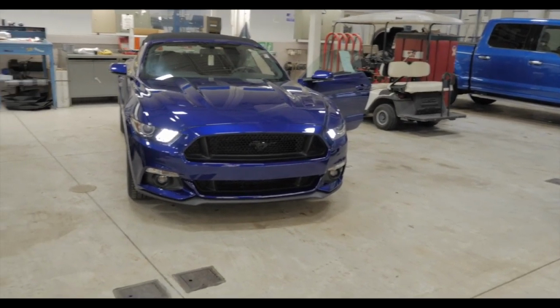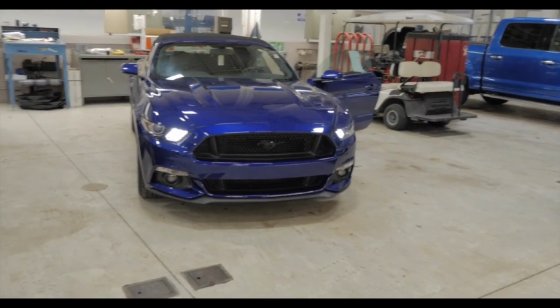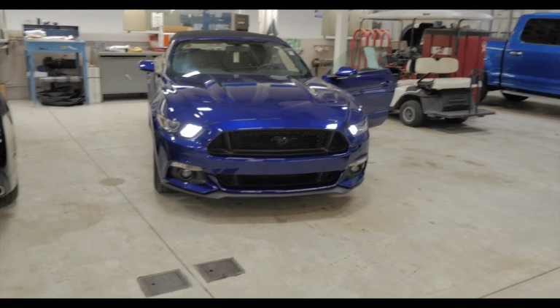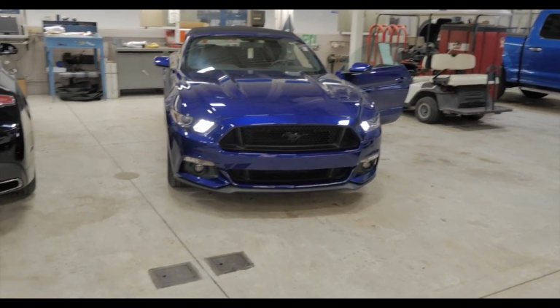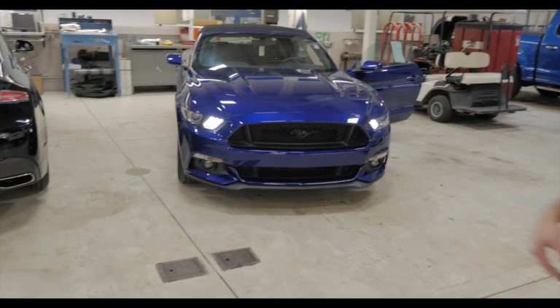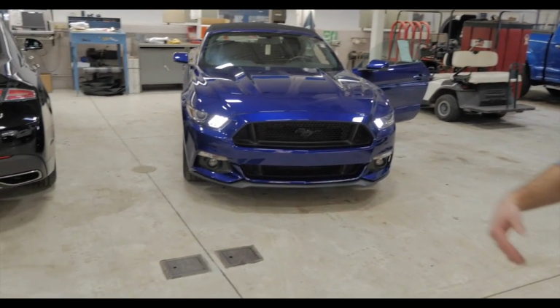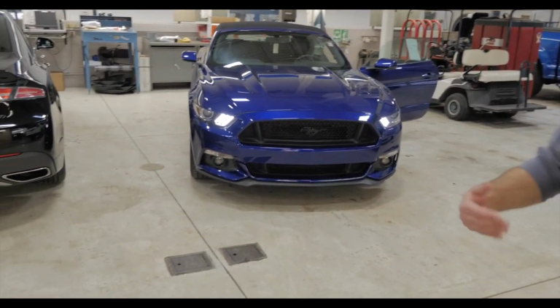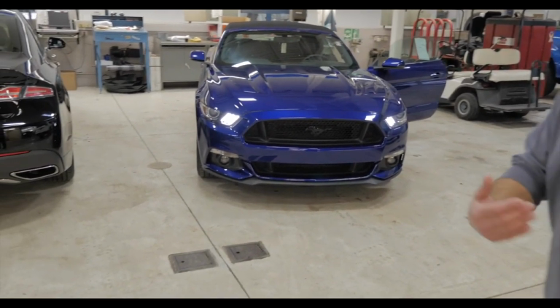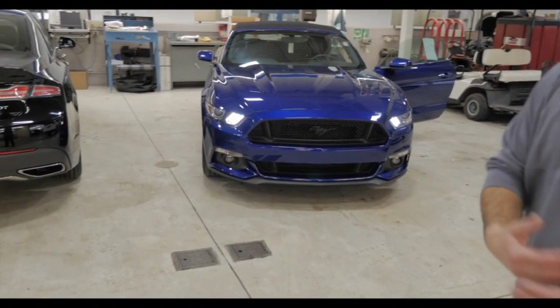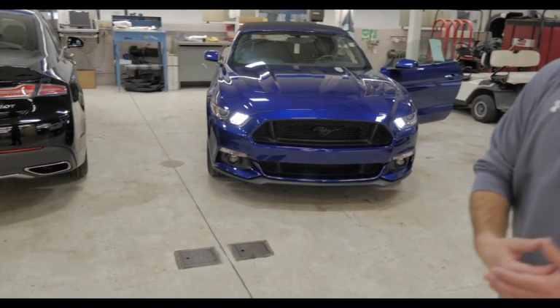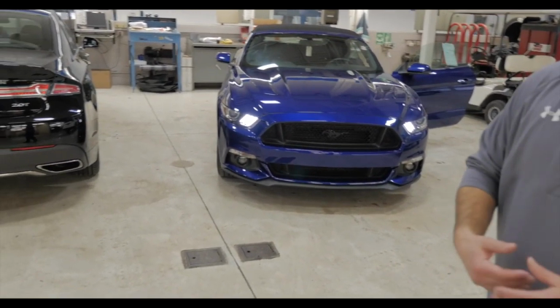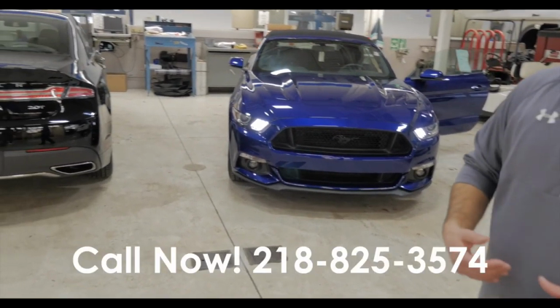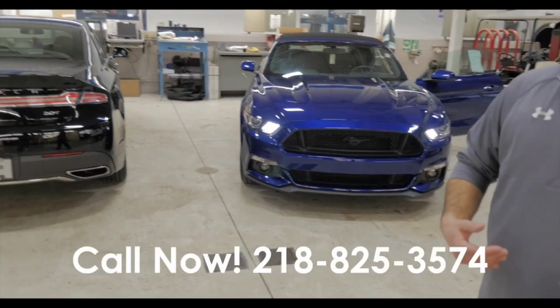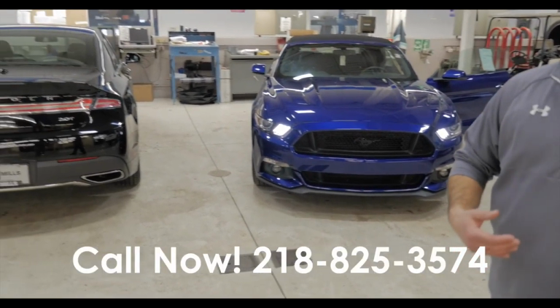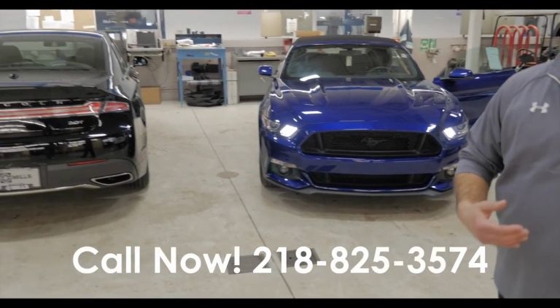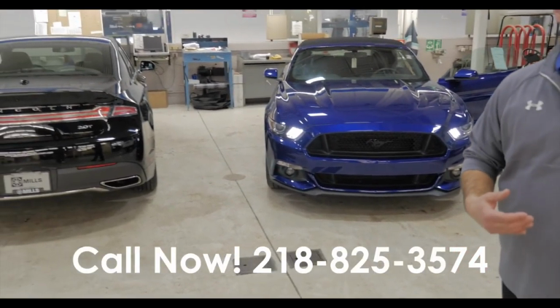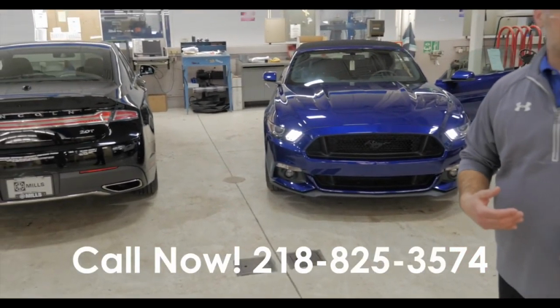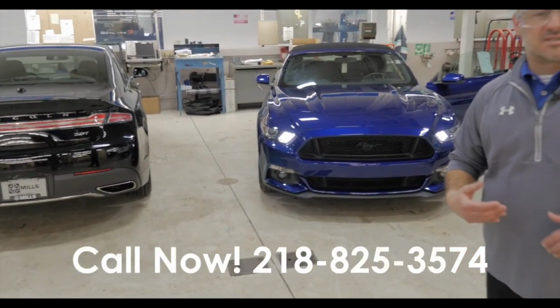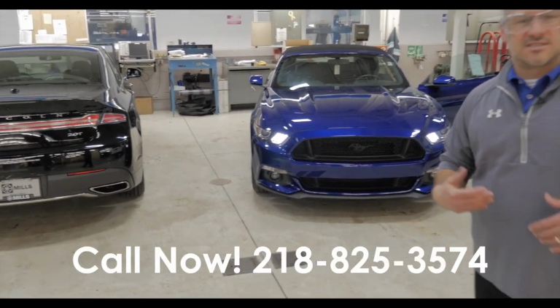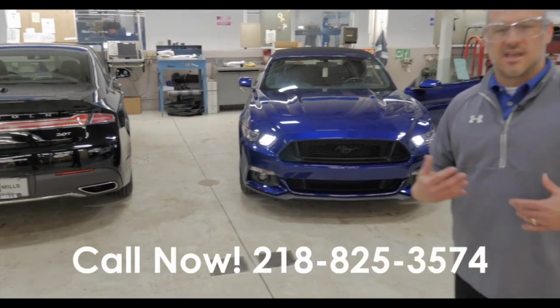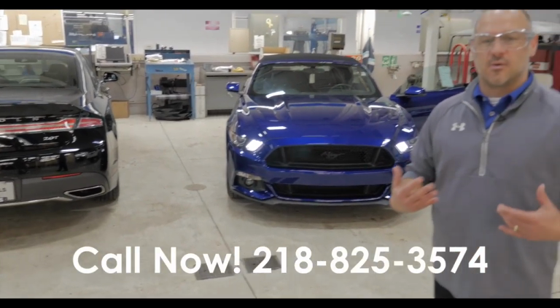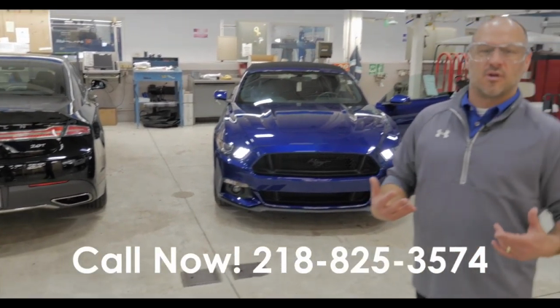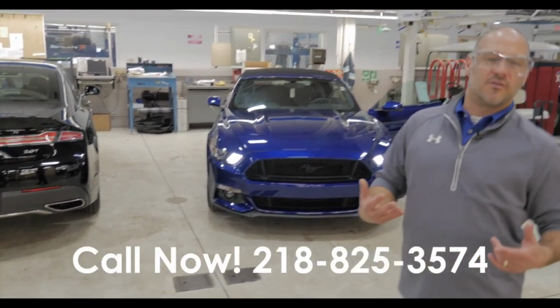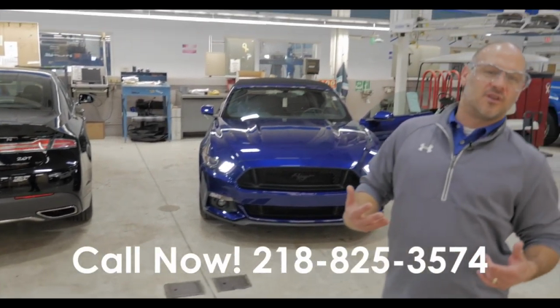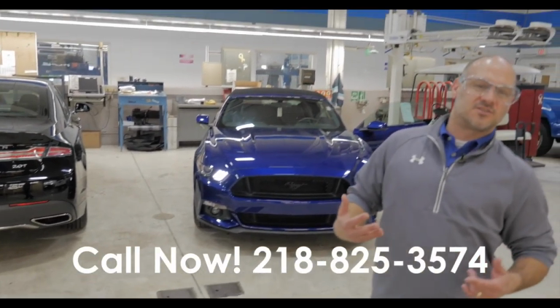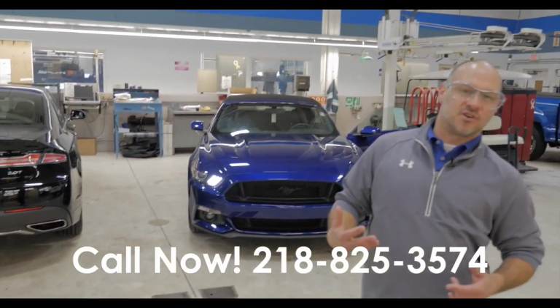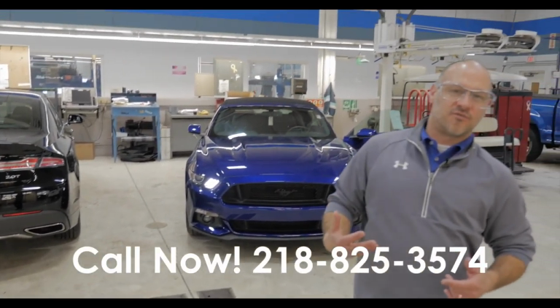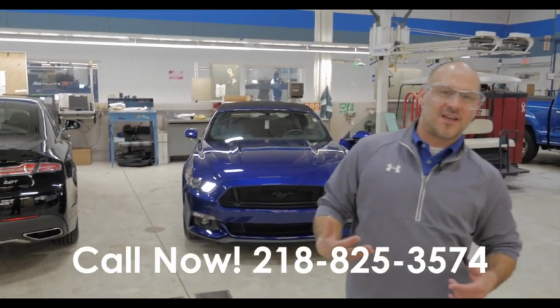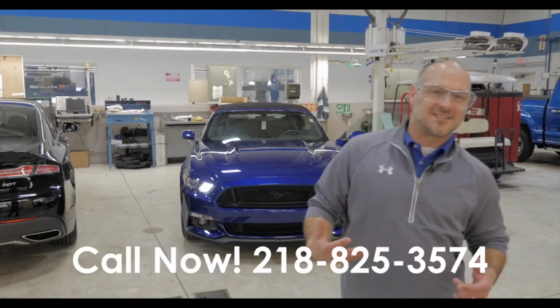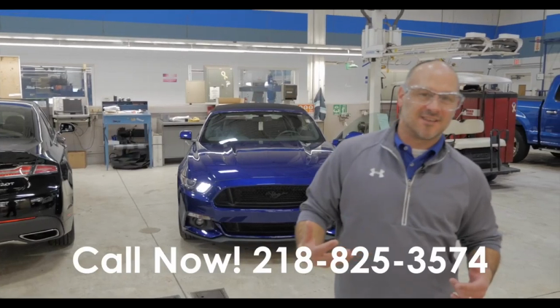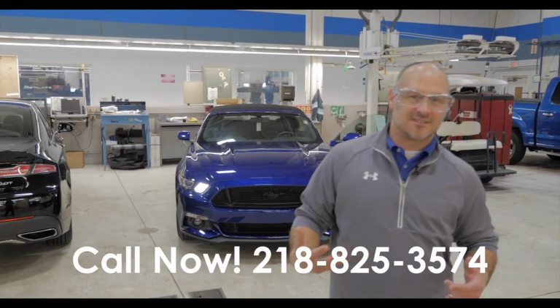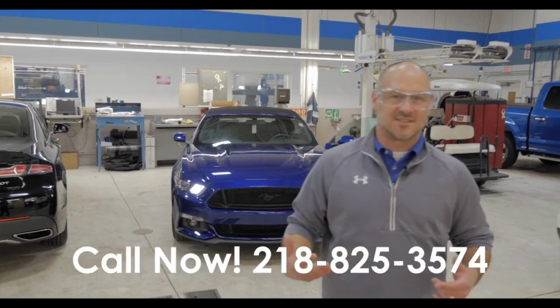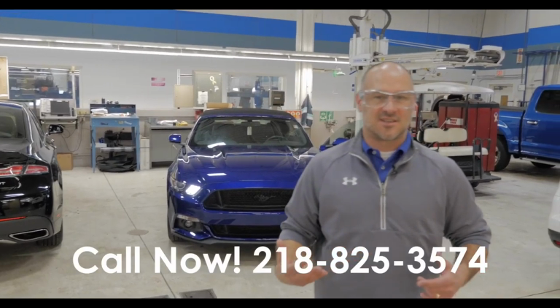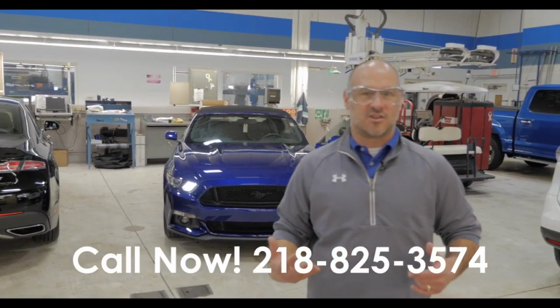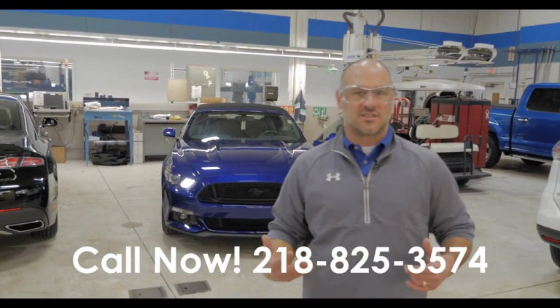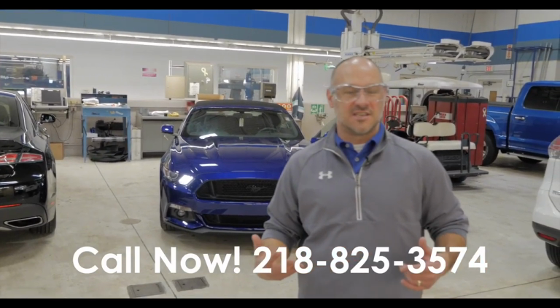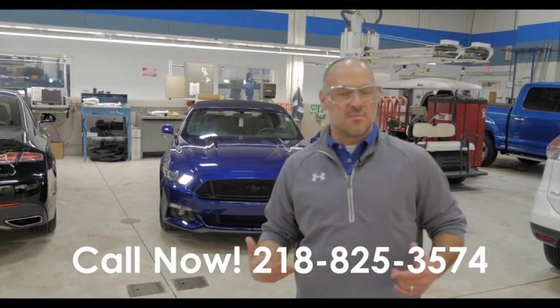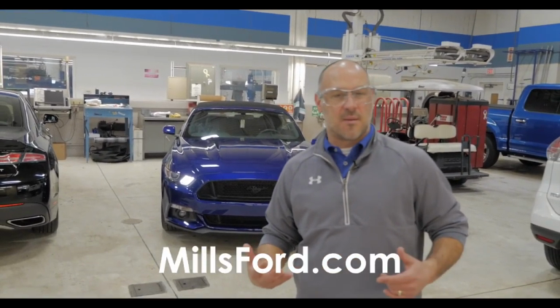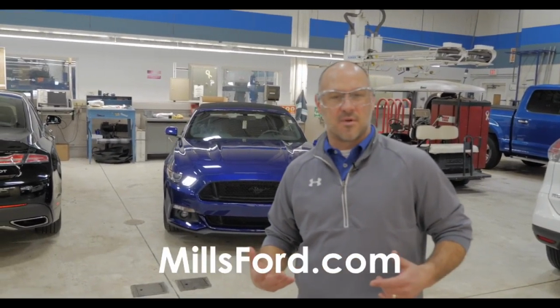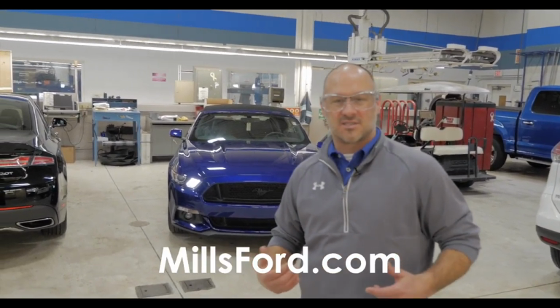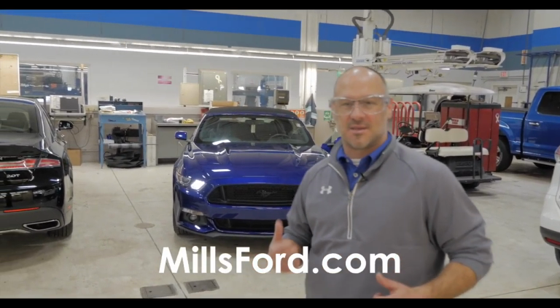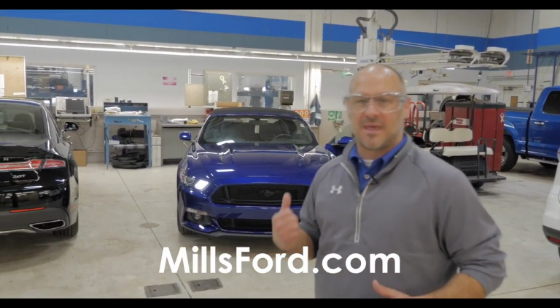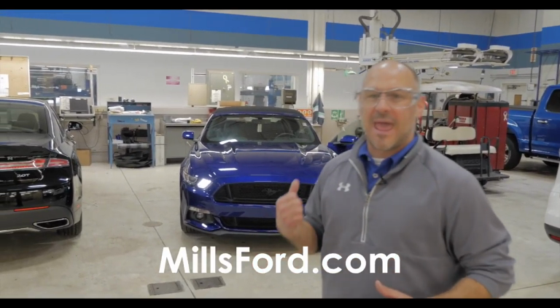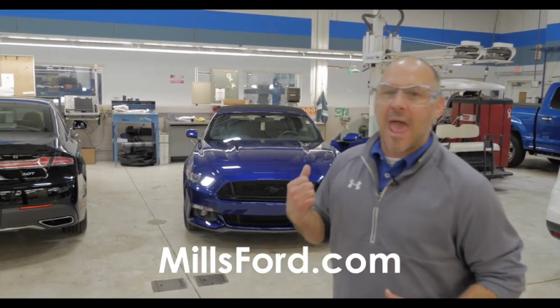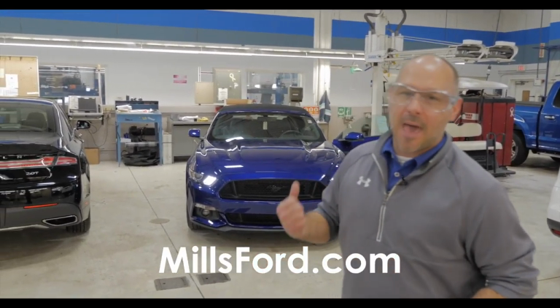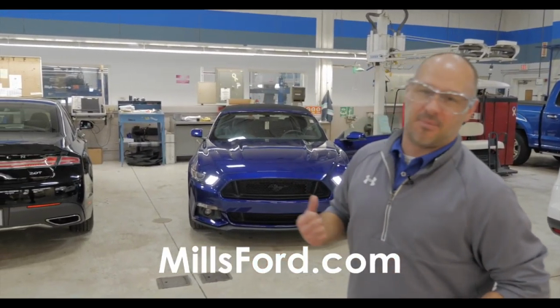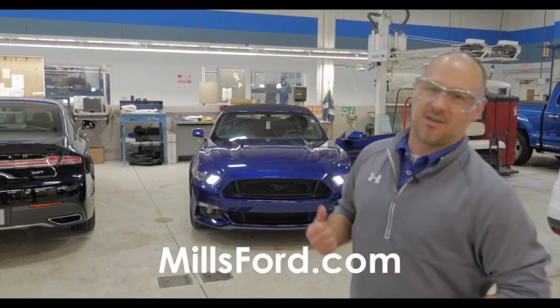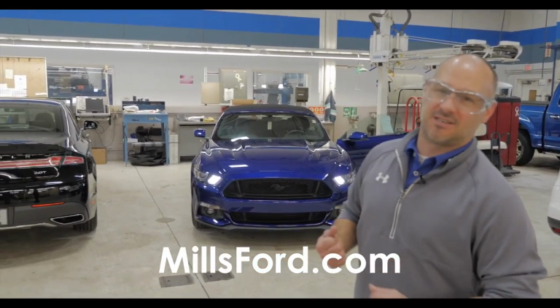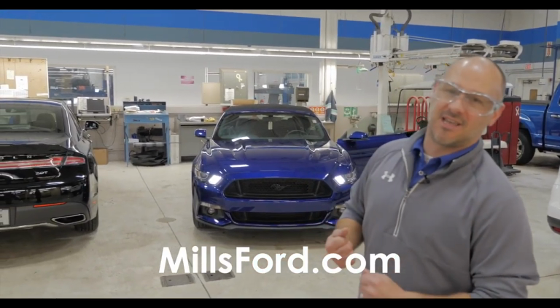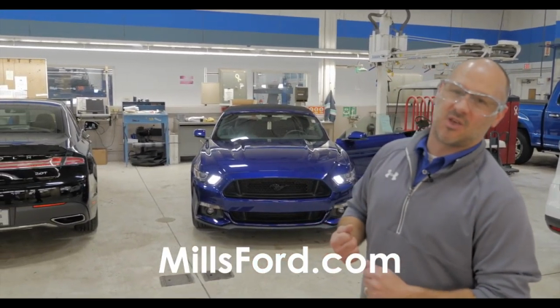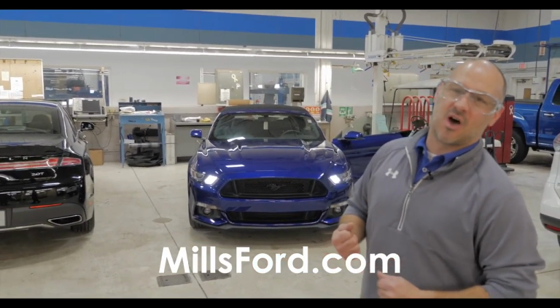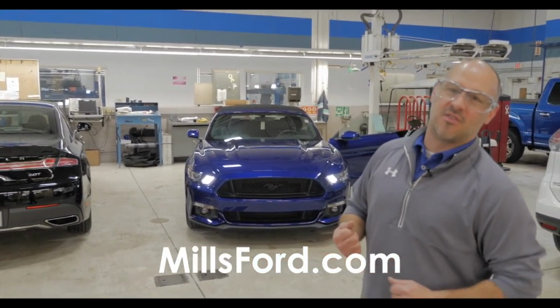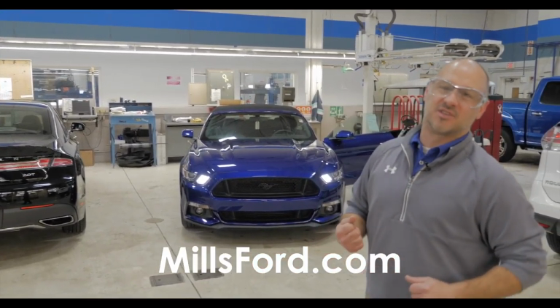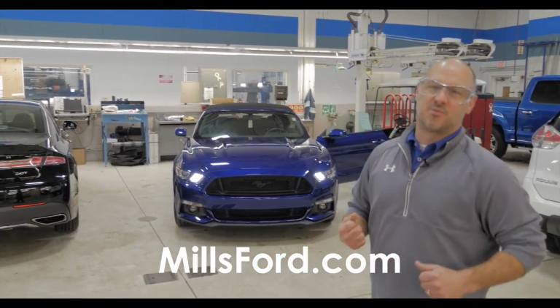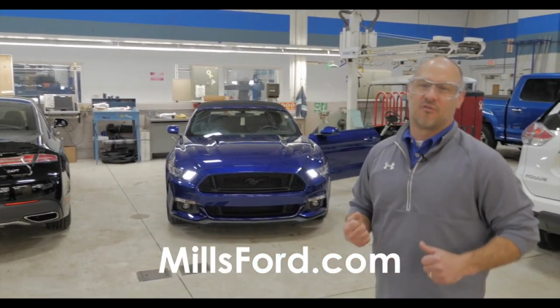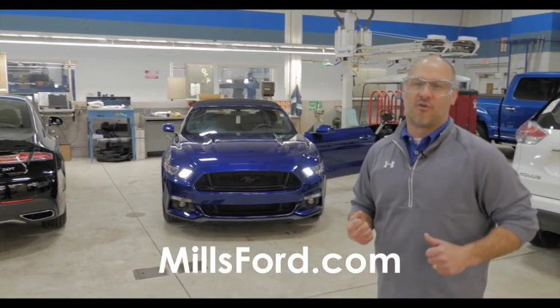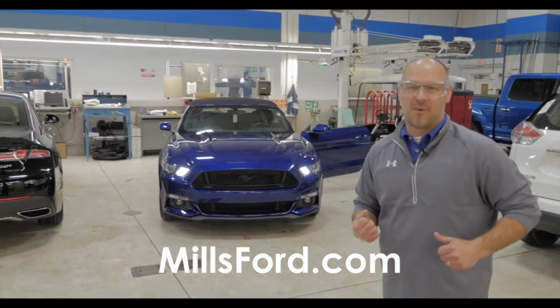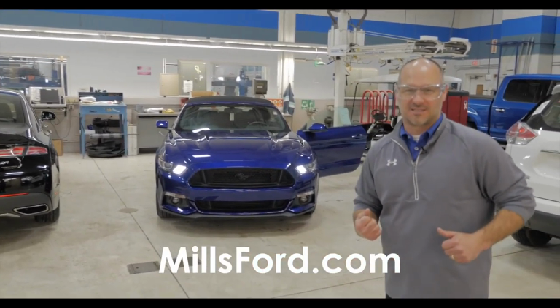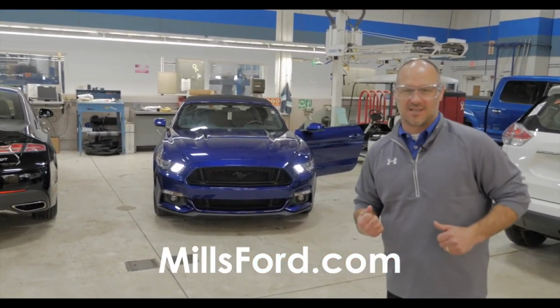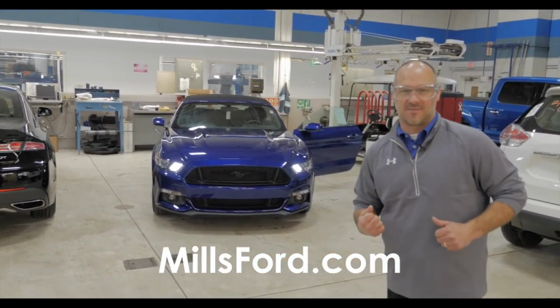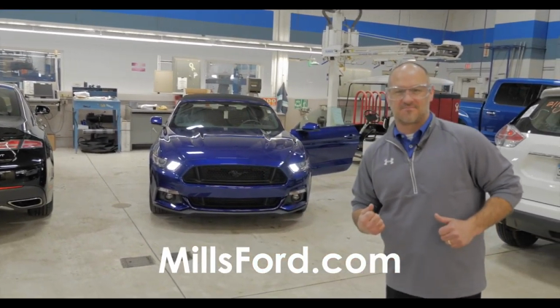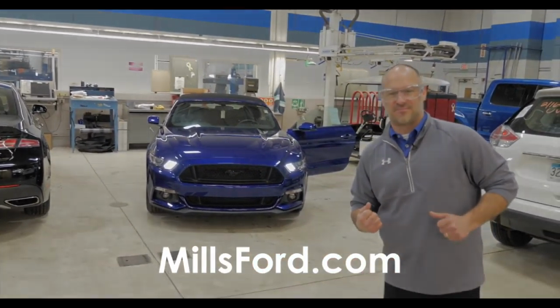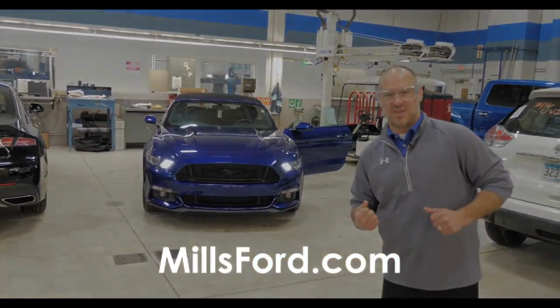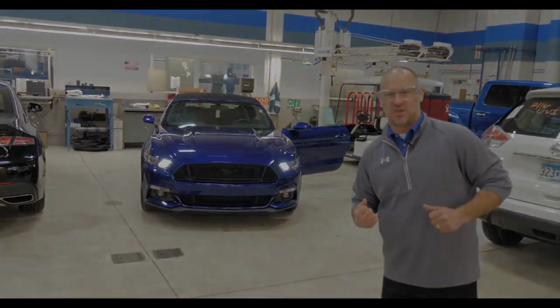So make sure you stop on down, see any one of our certified sales consultant team members — they'd be happy to take you out in this beautiful Mustang. Thank you.